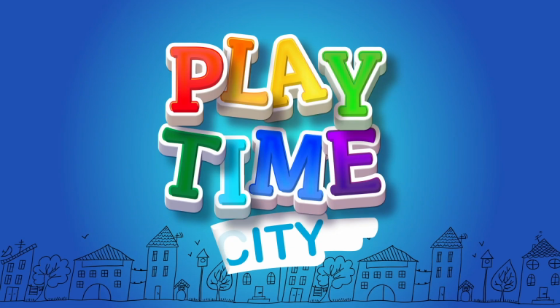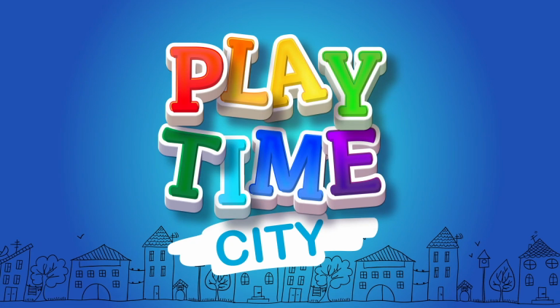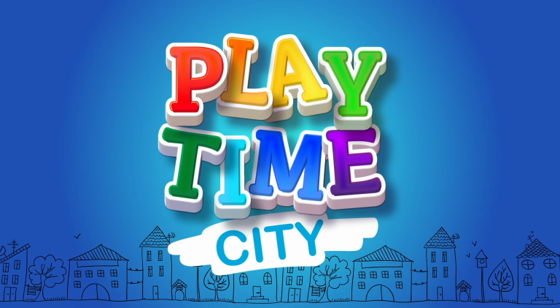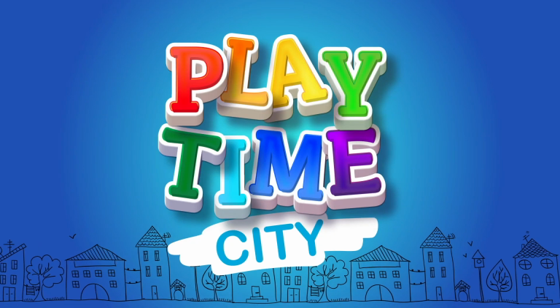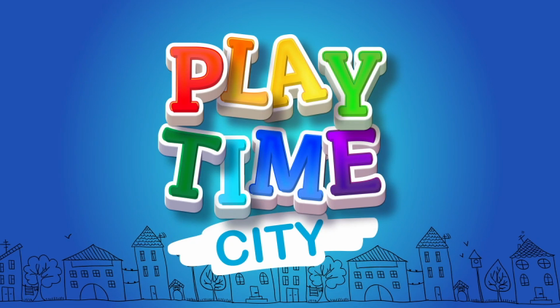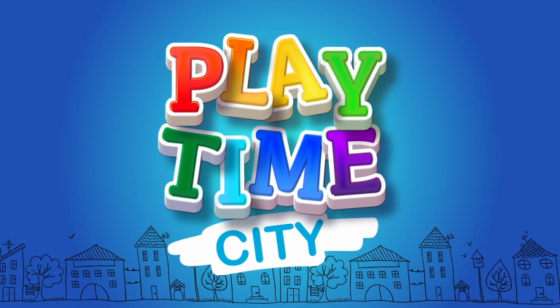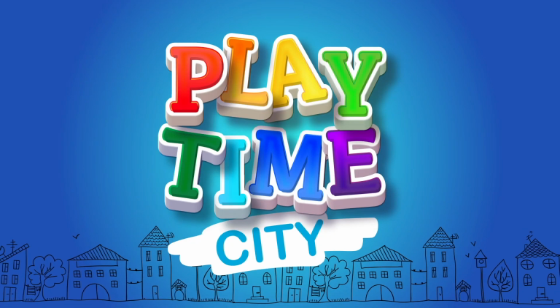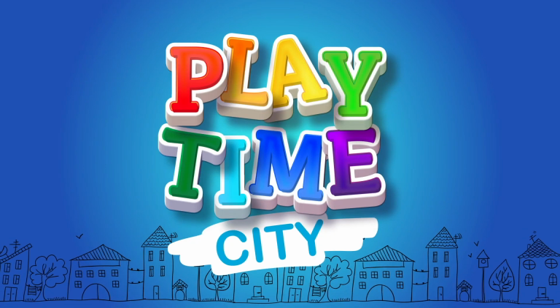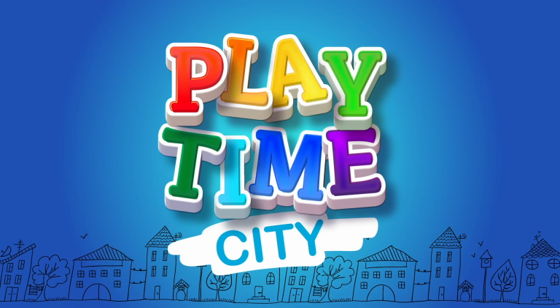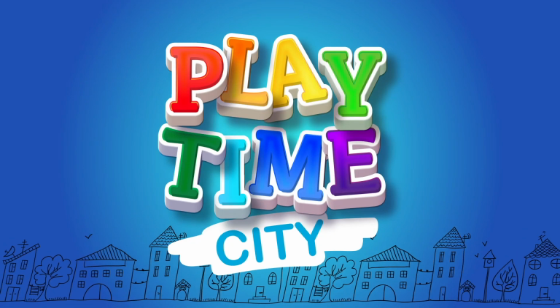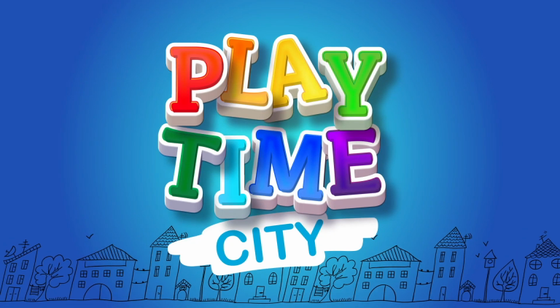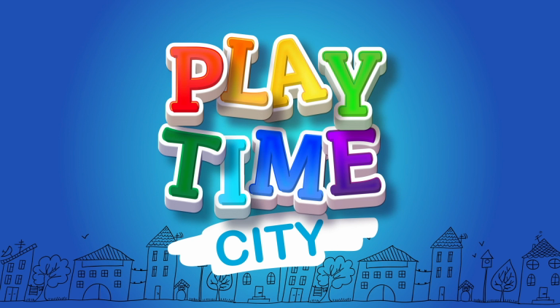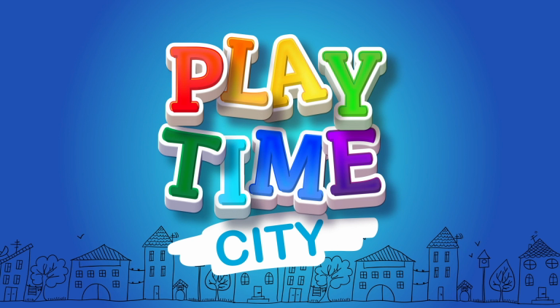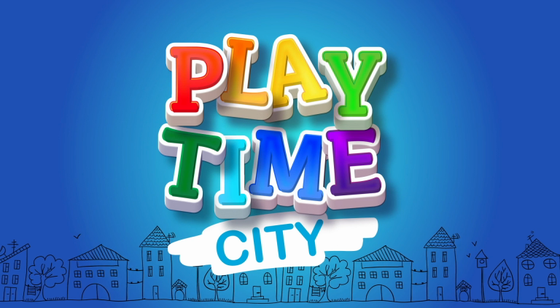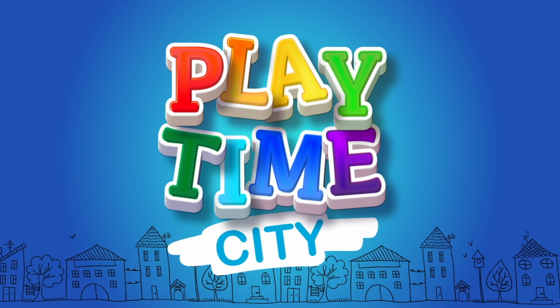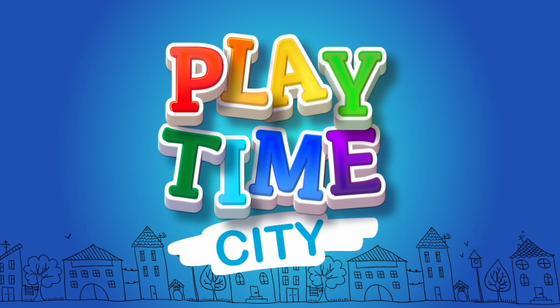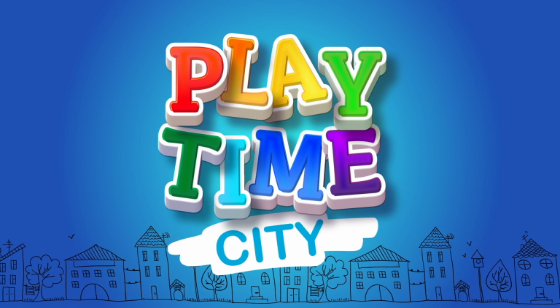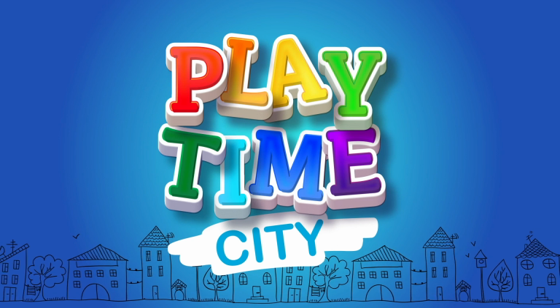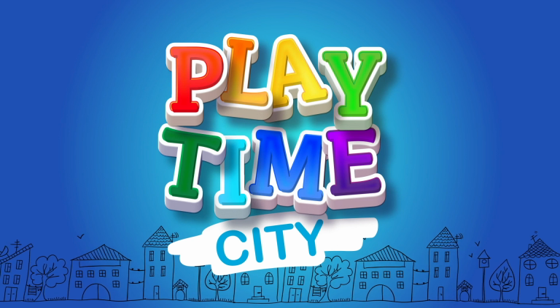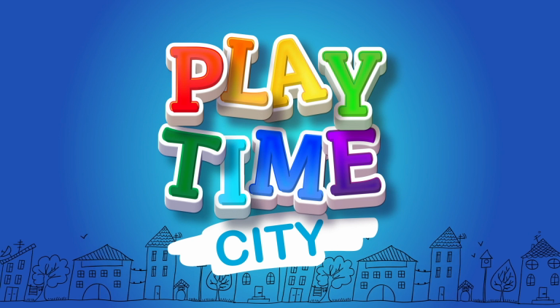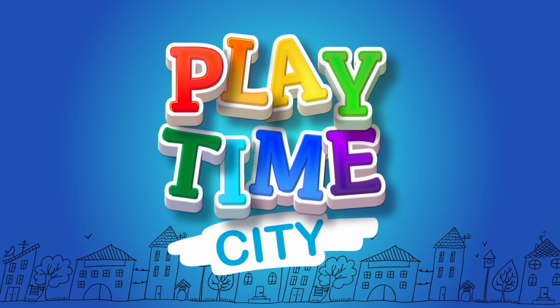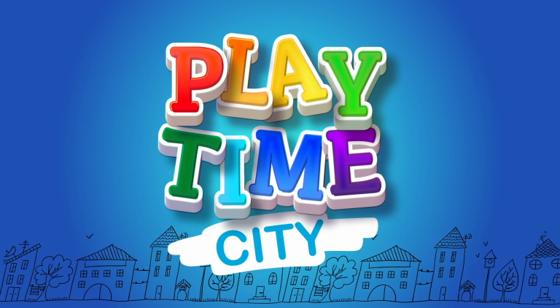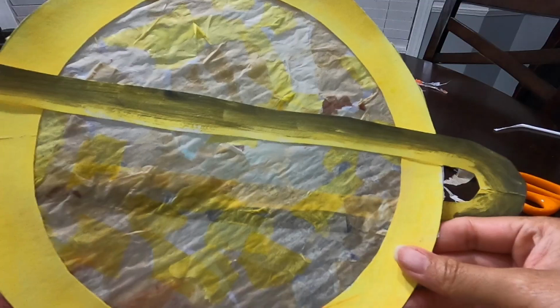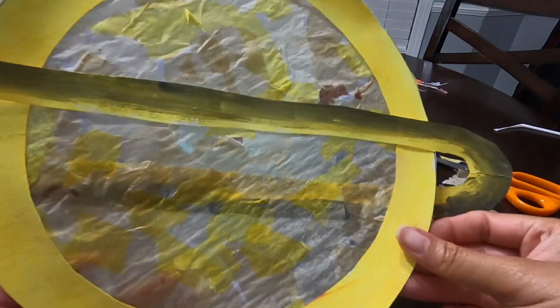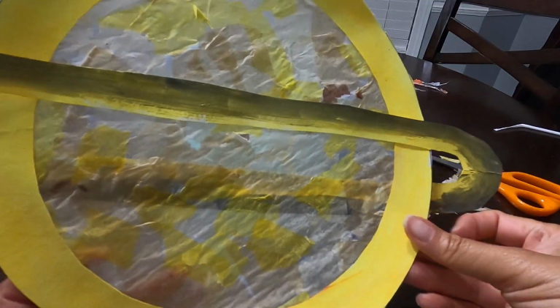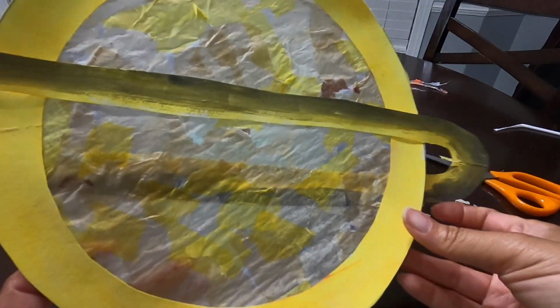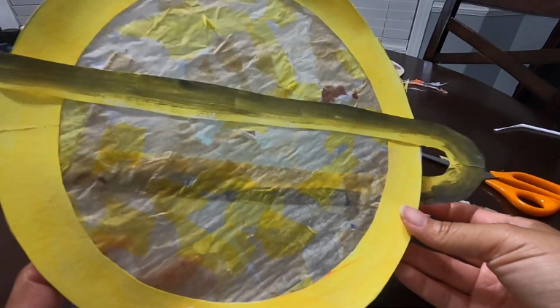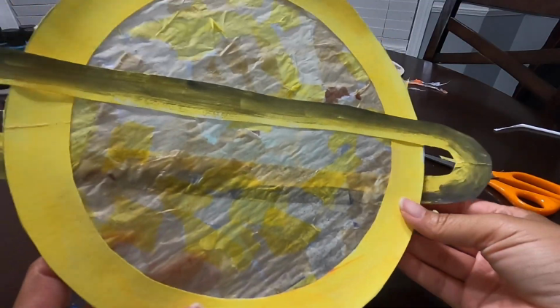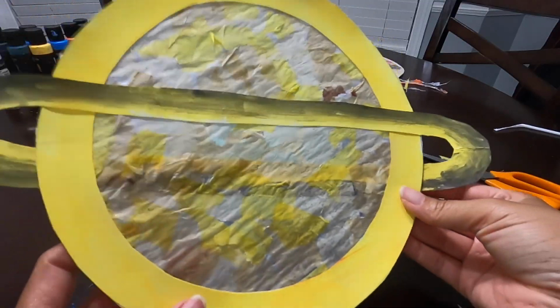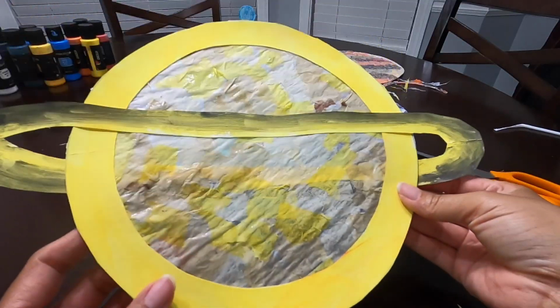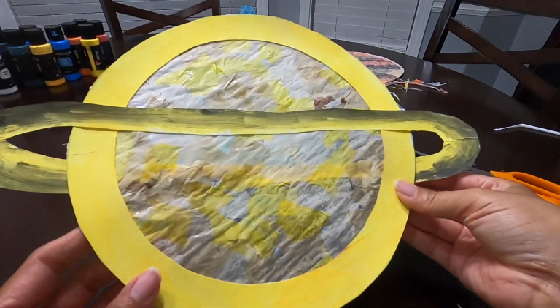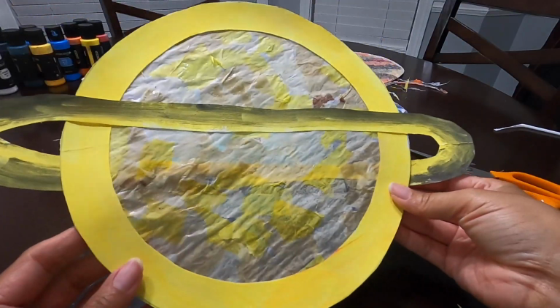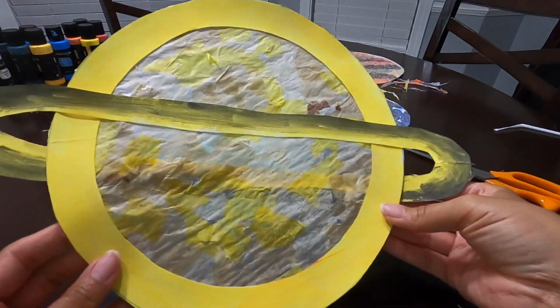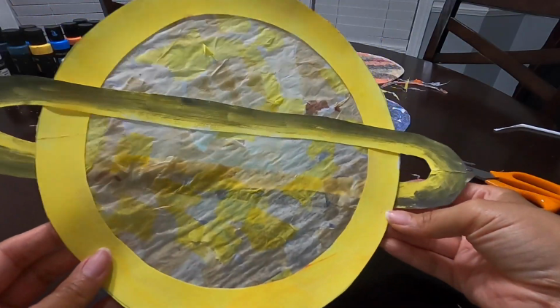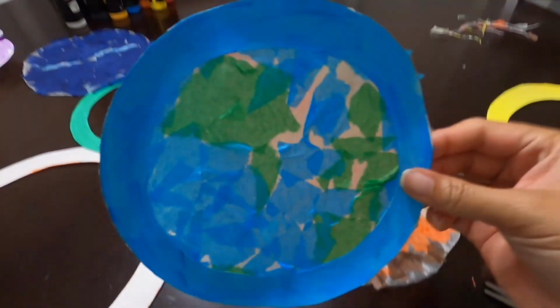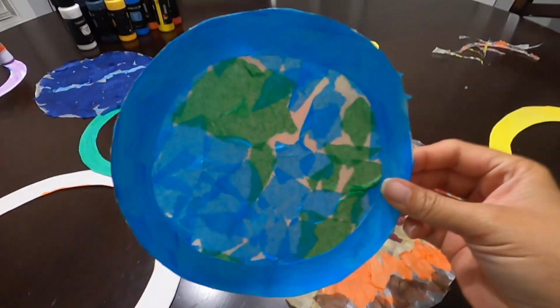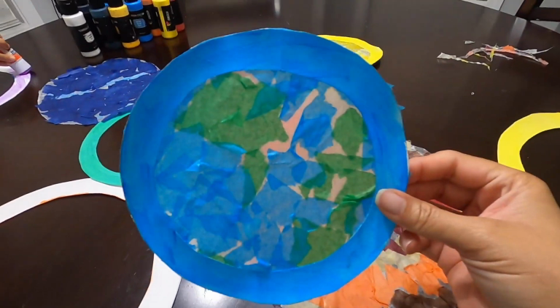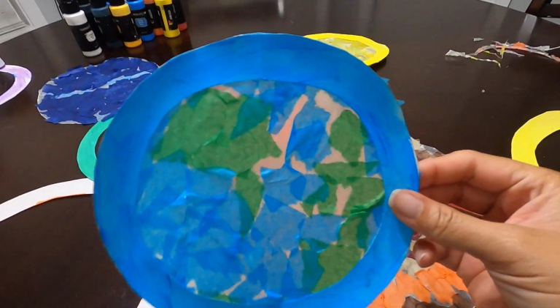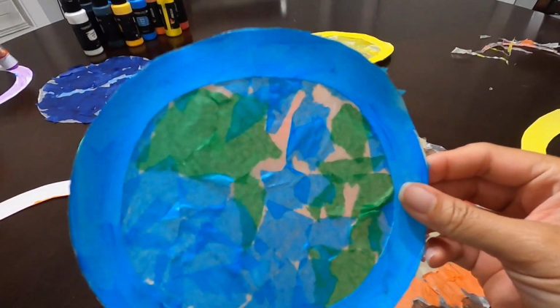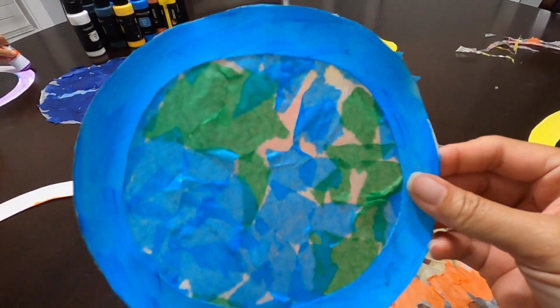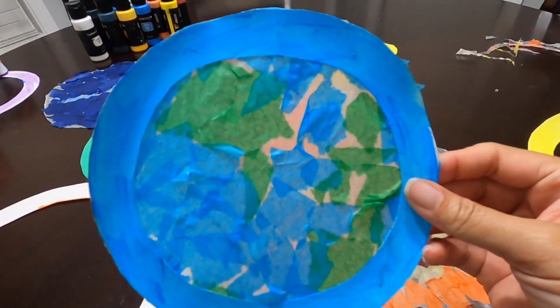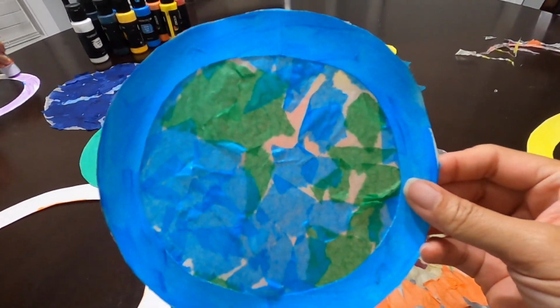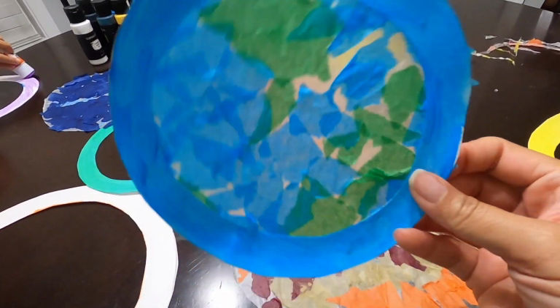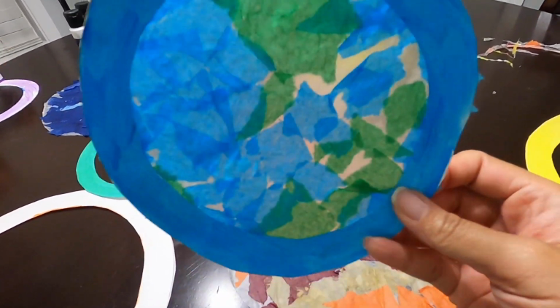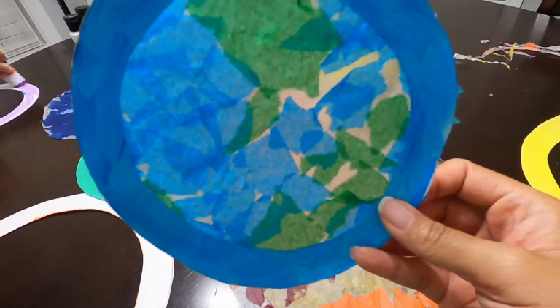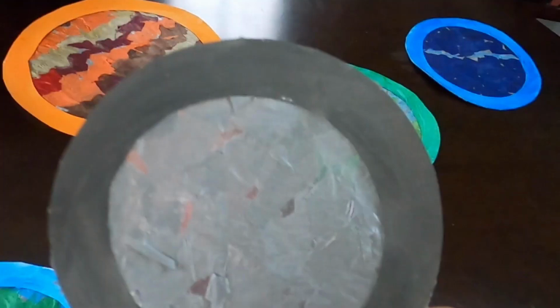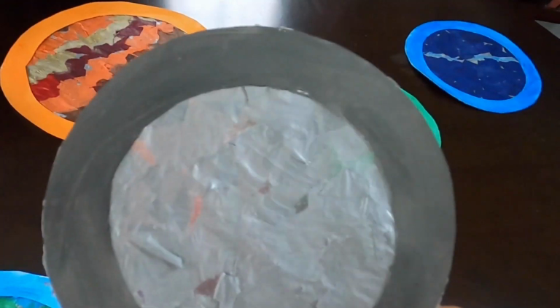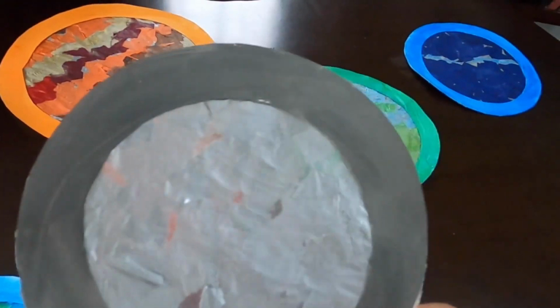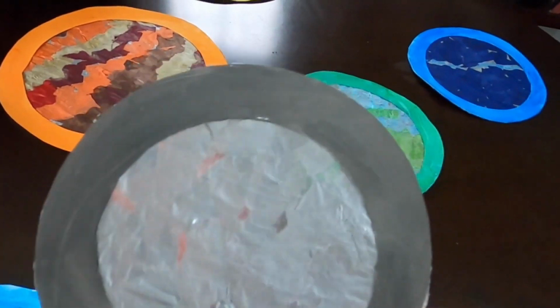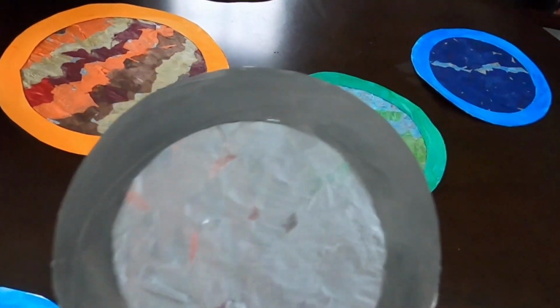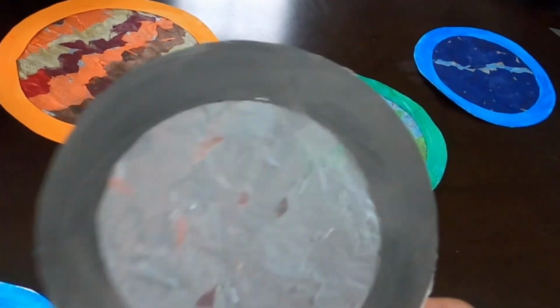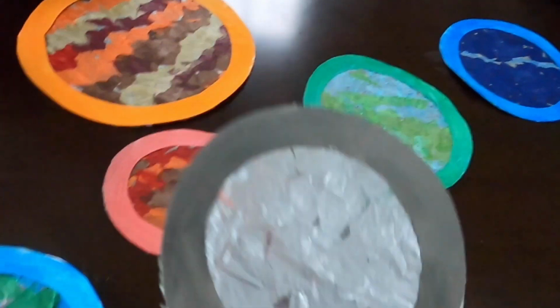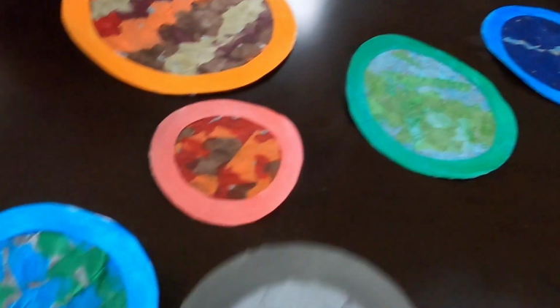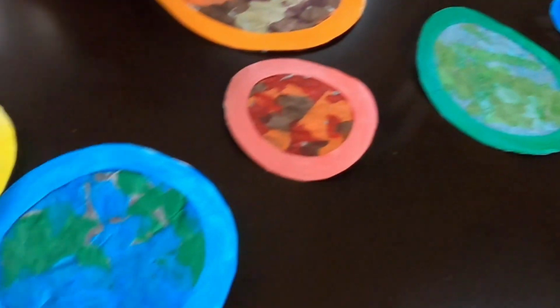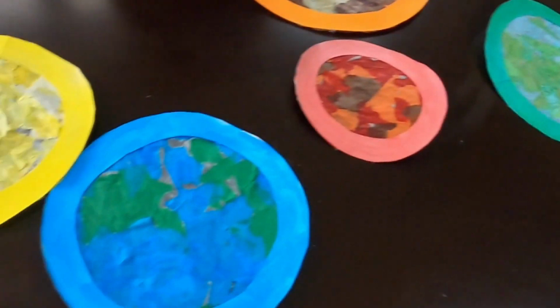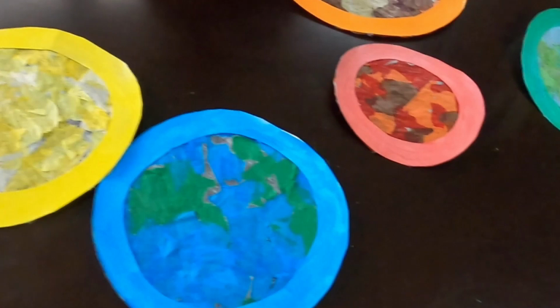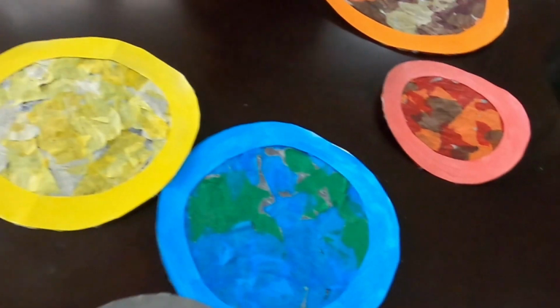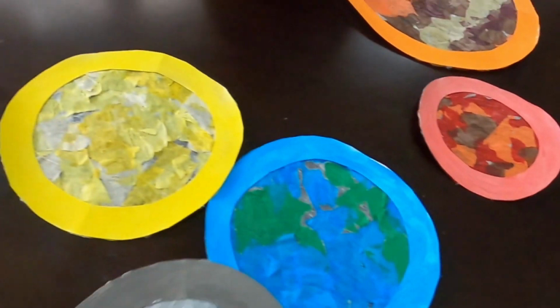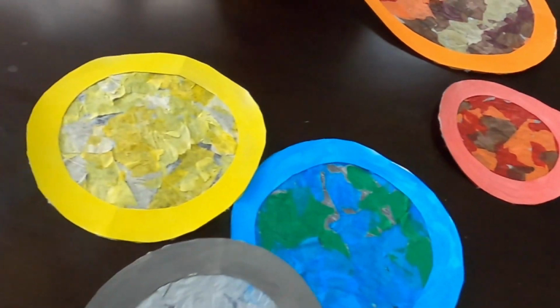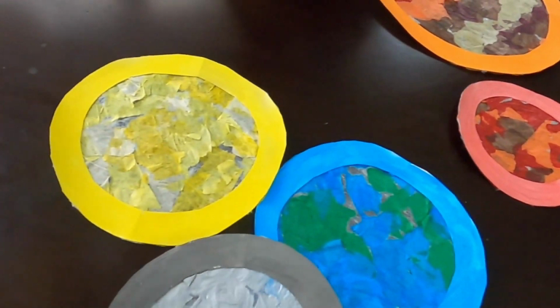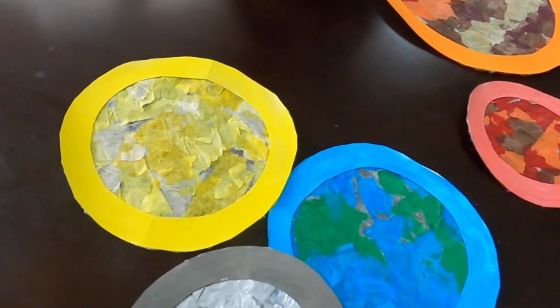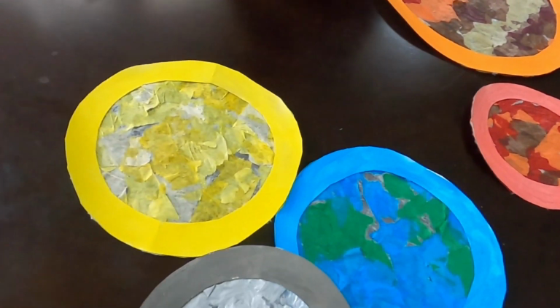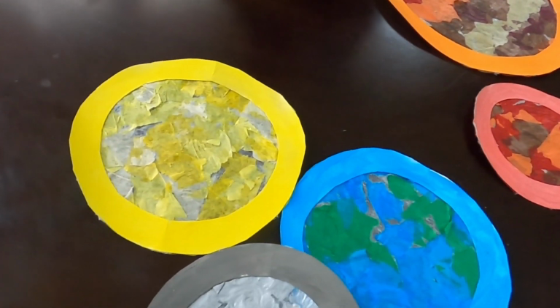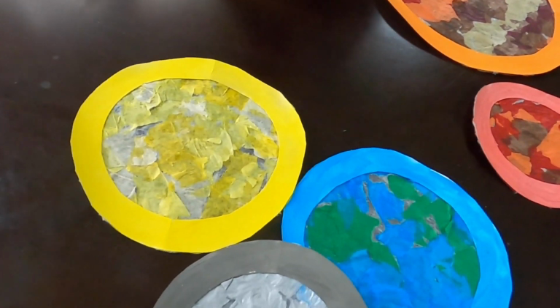Playtime City. We're making a solar system sun catcher.